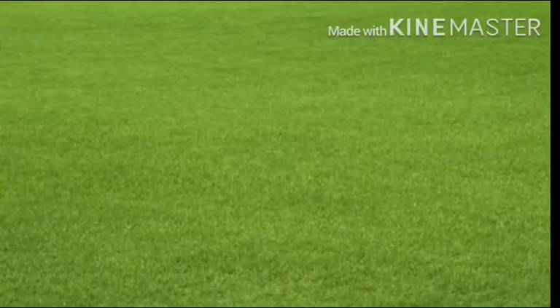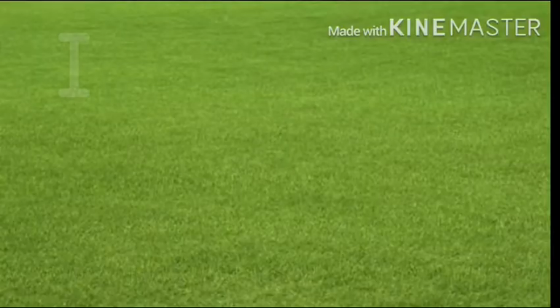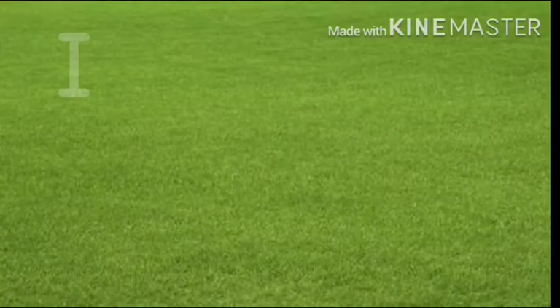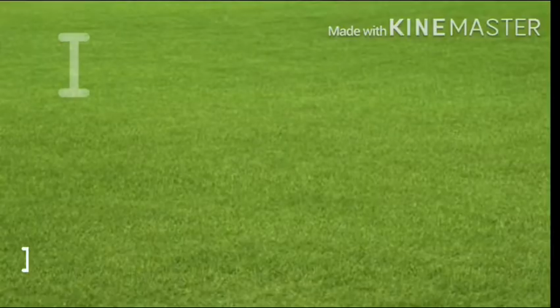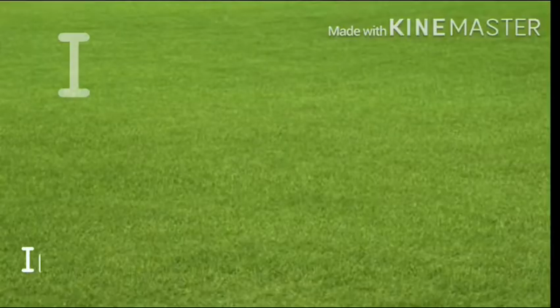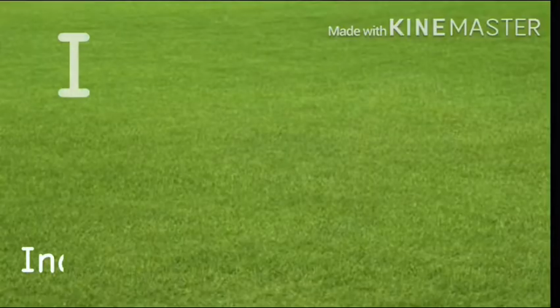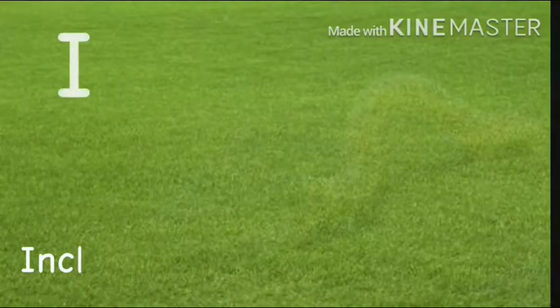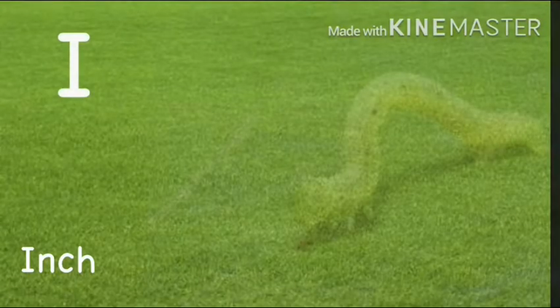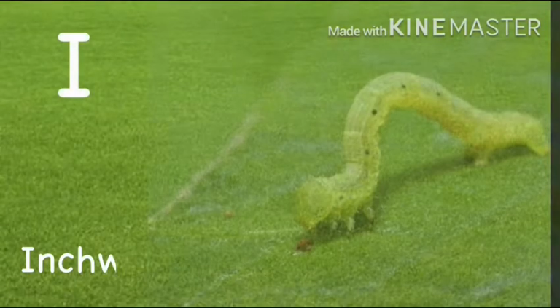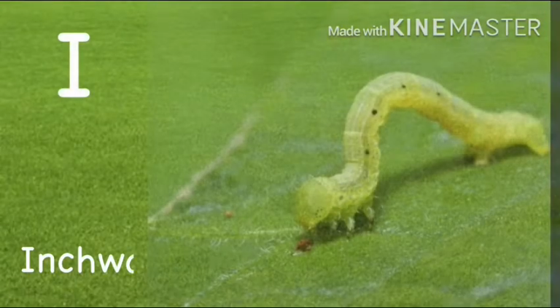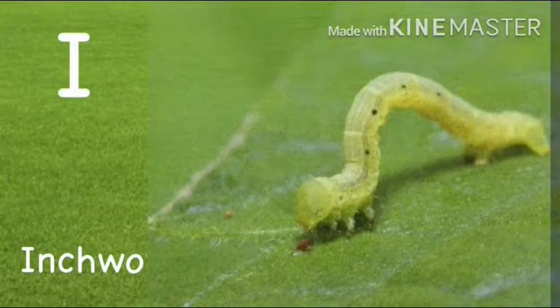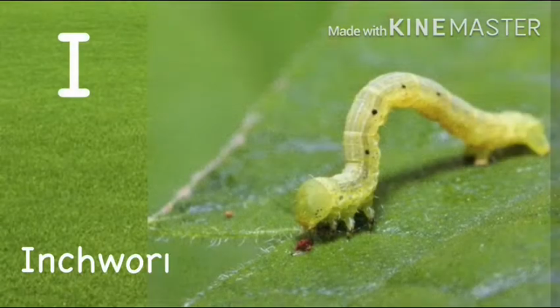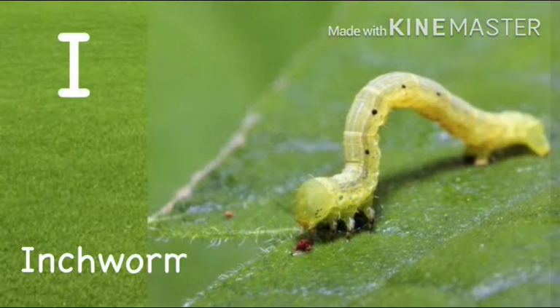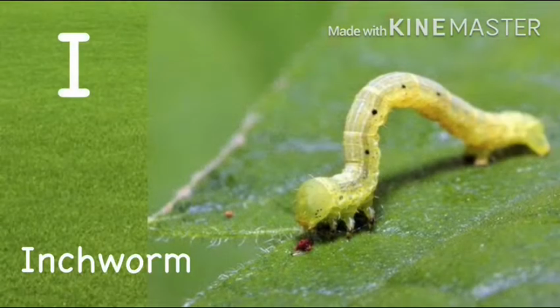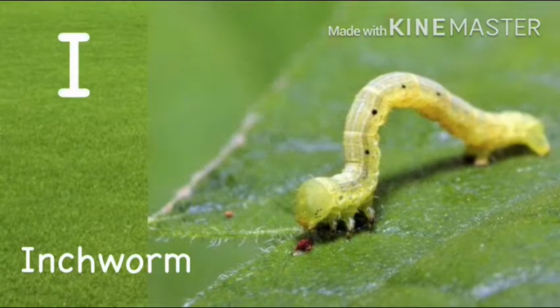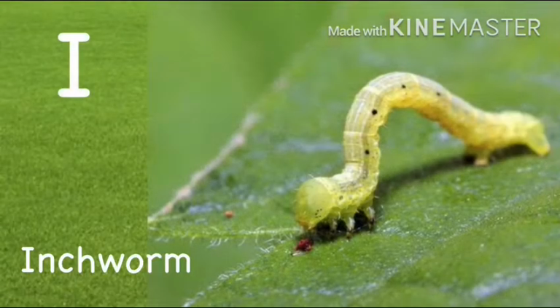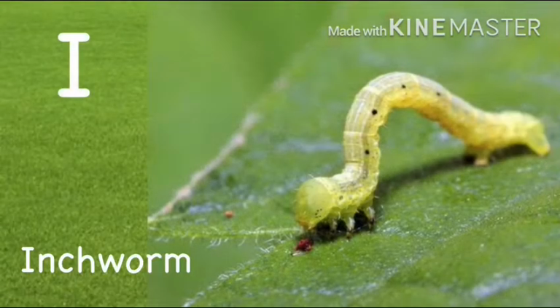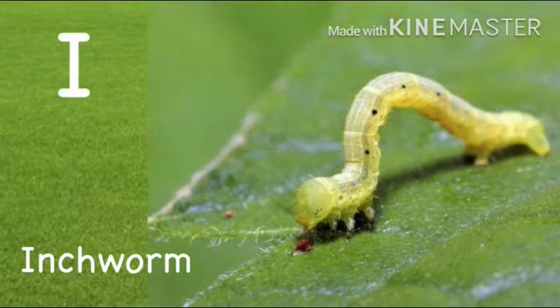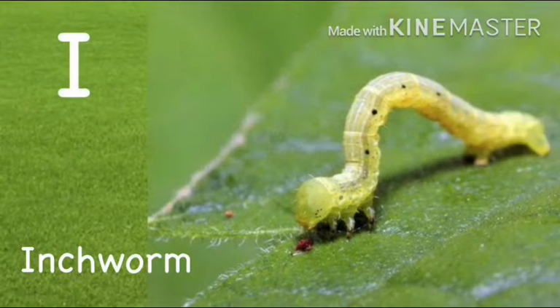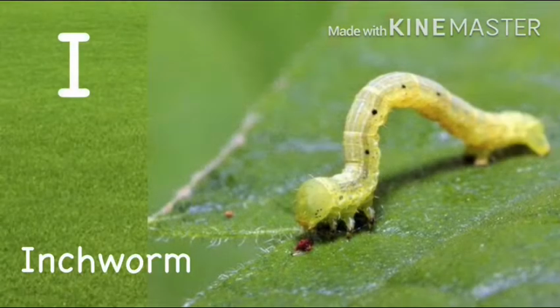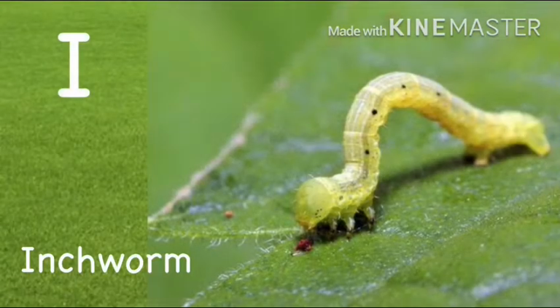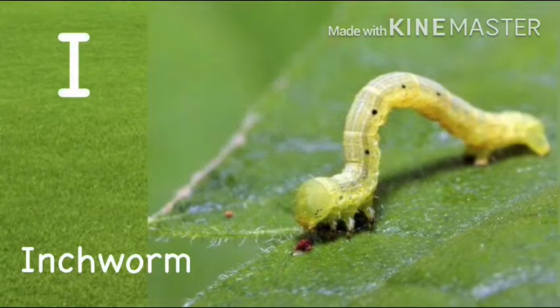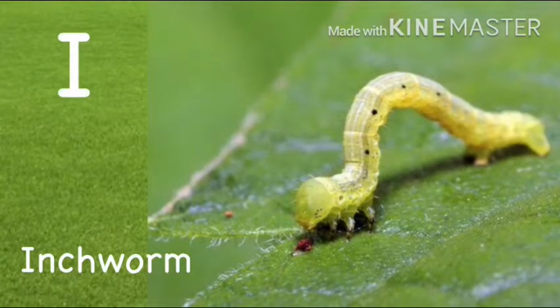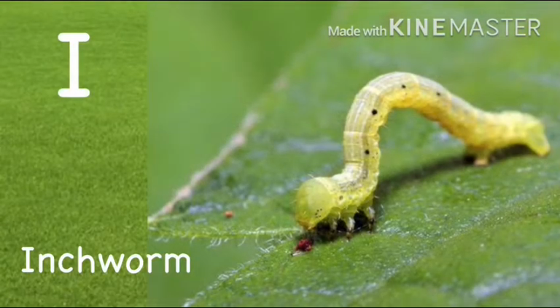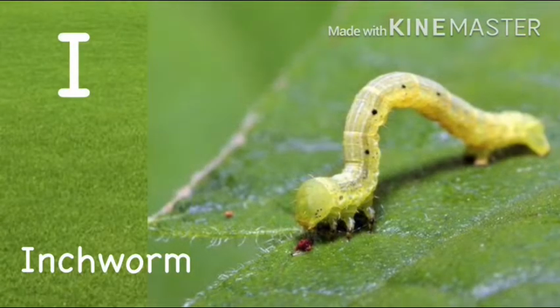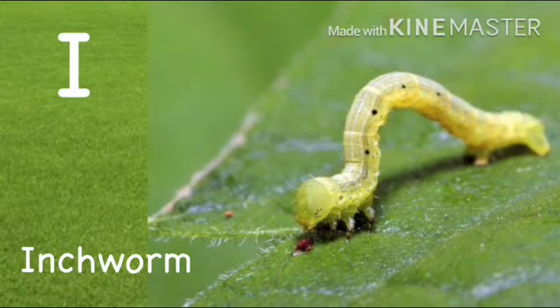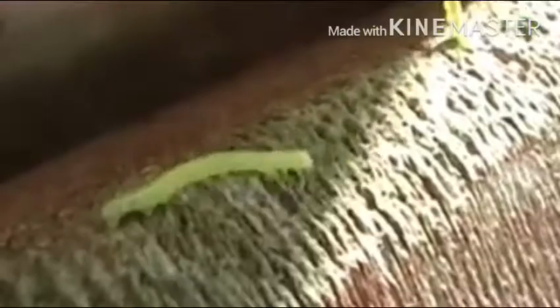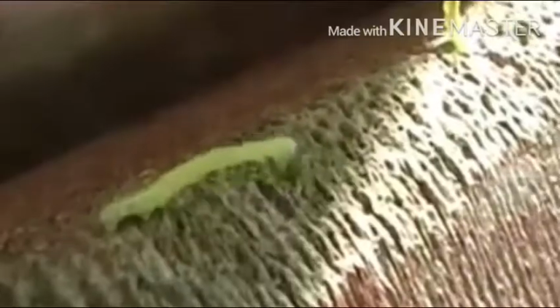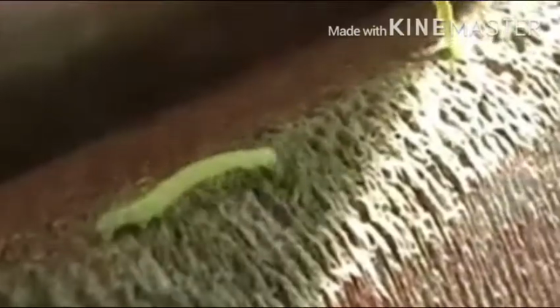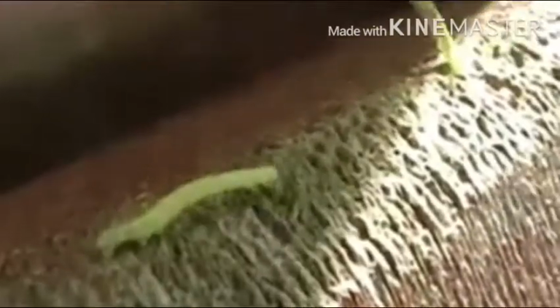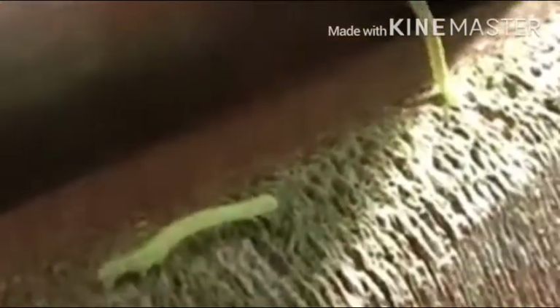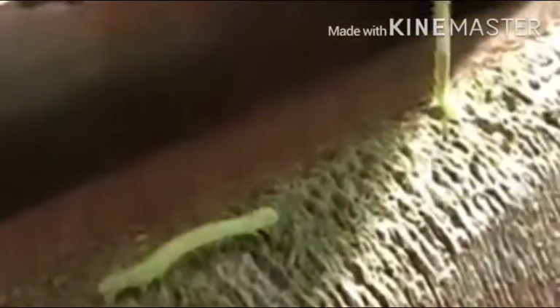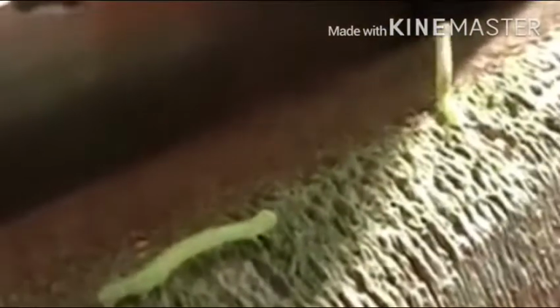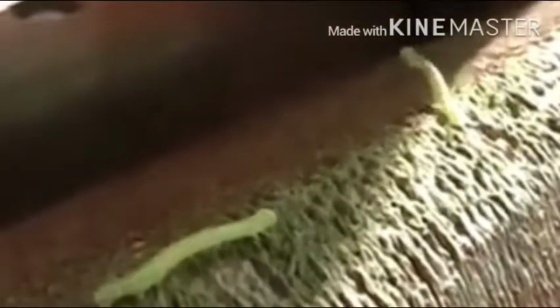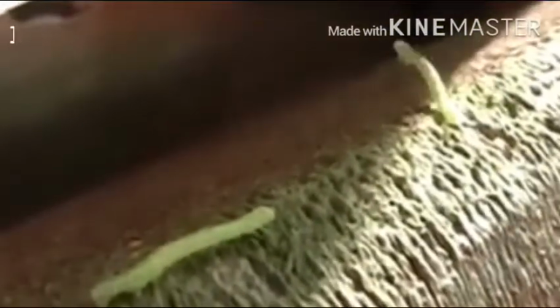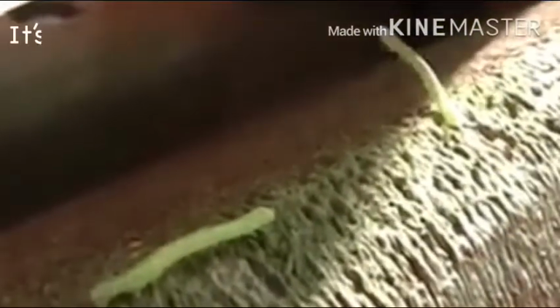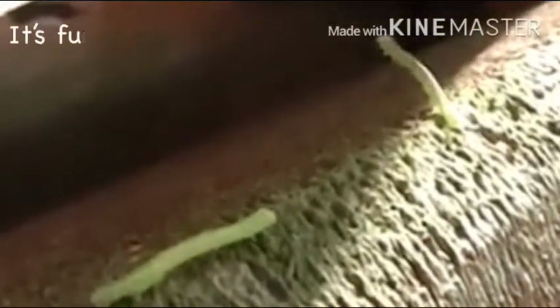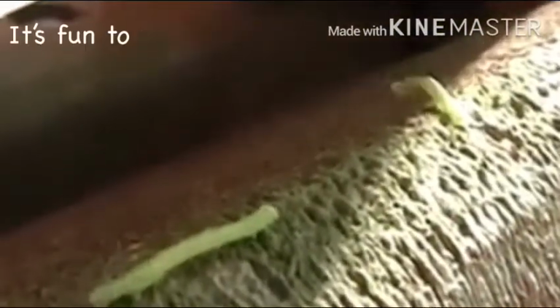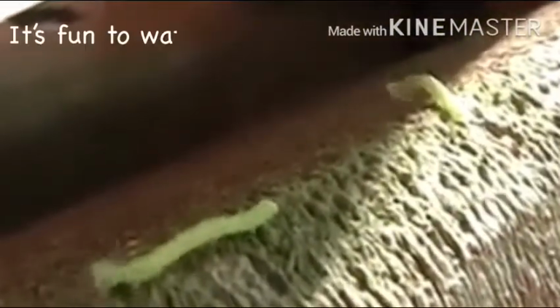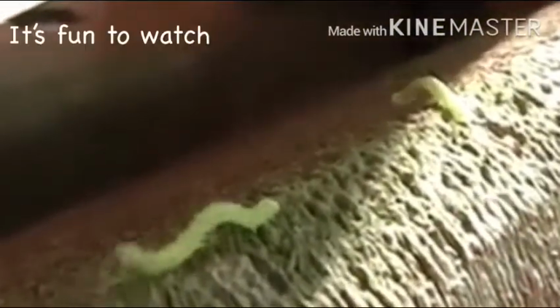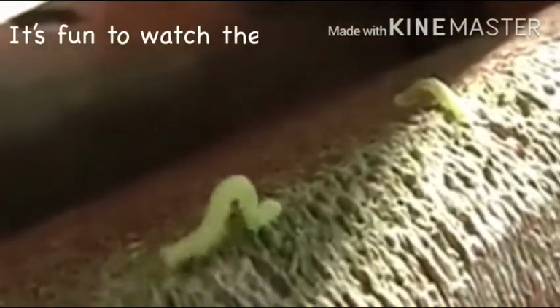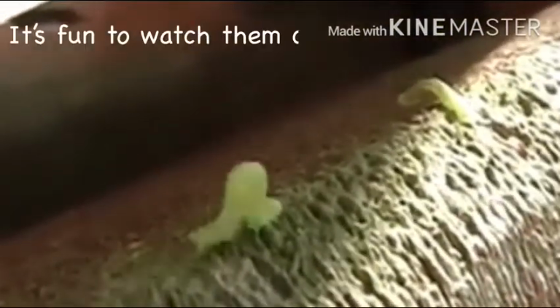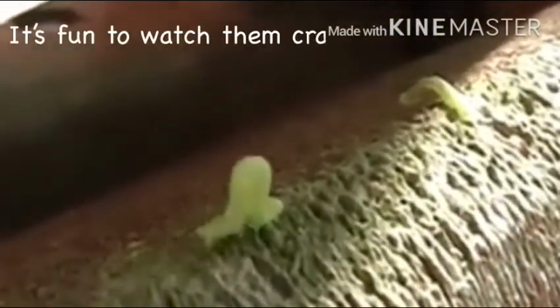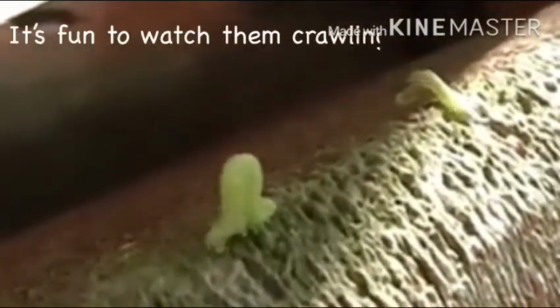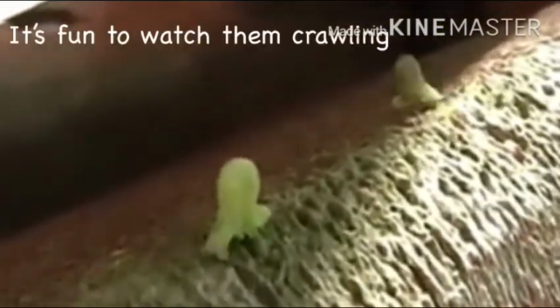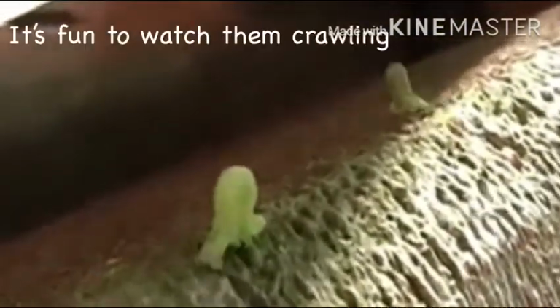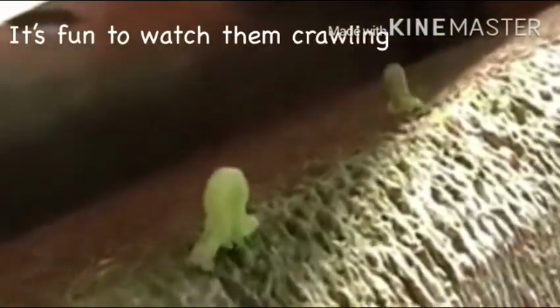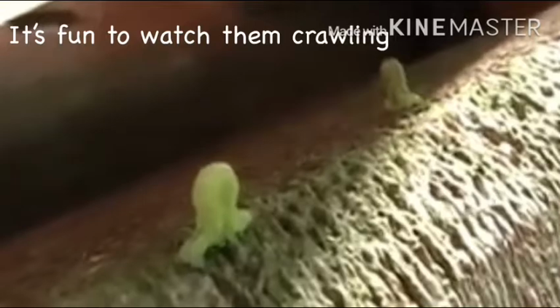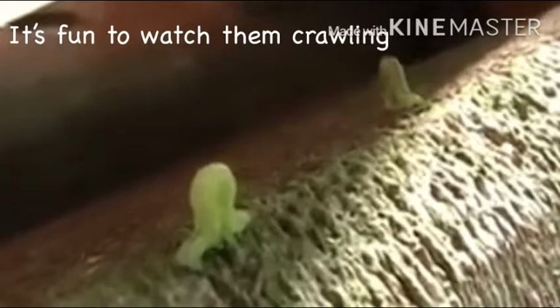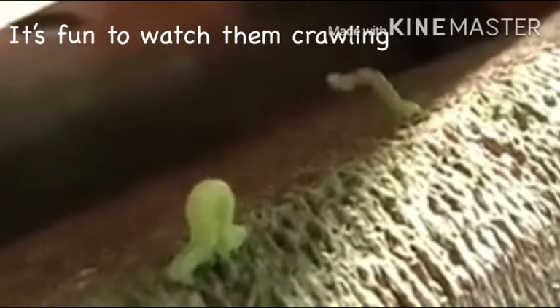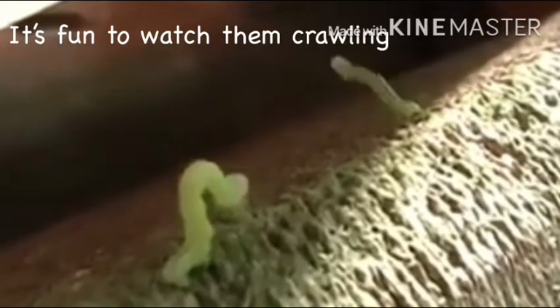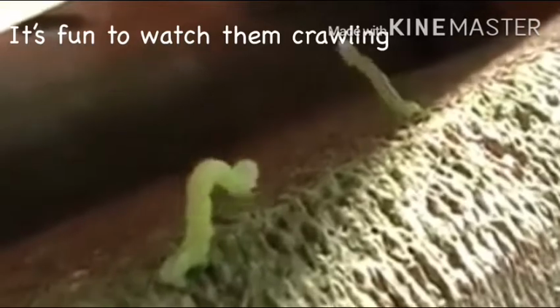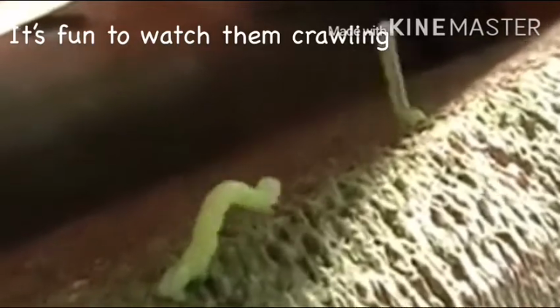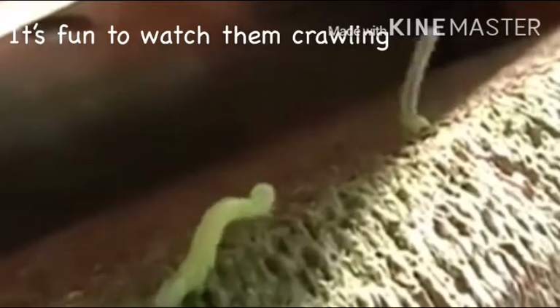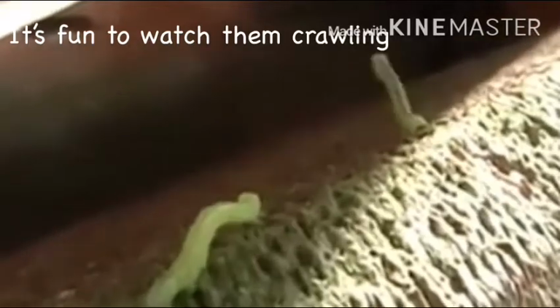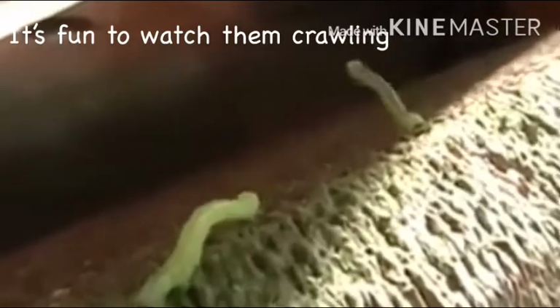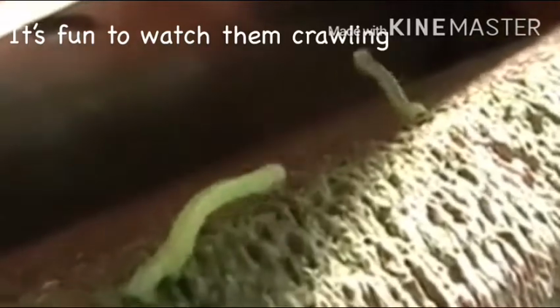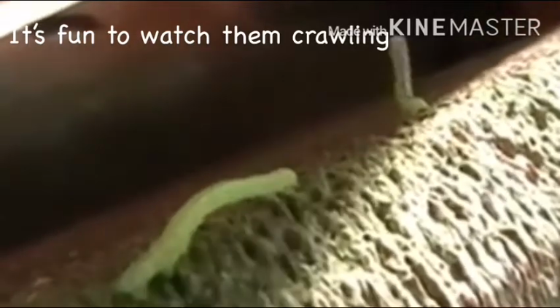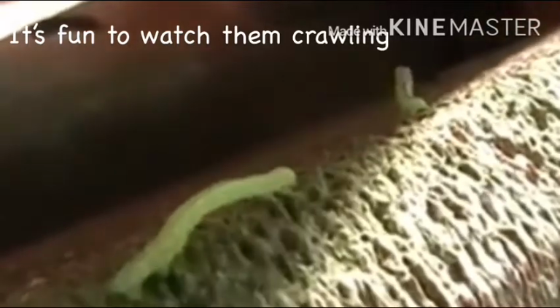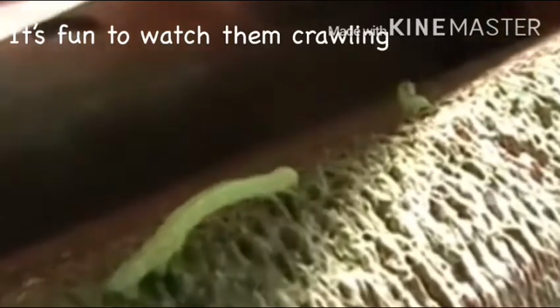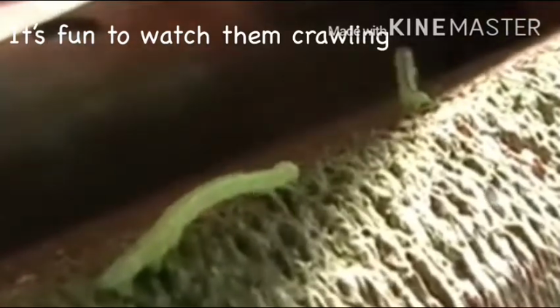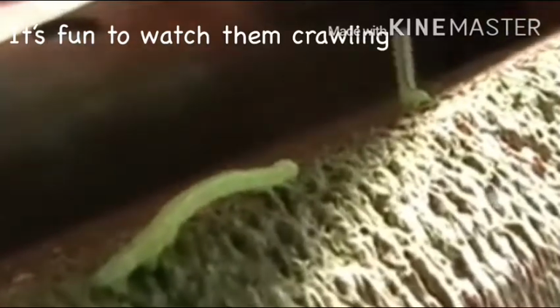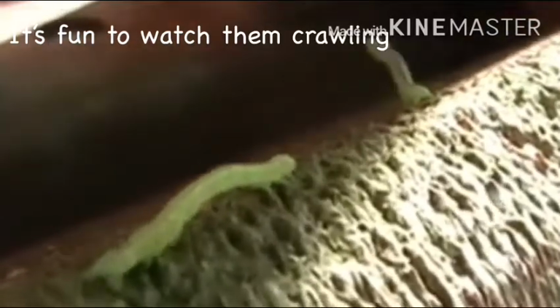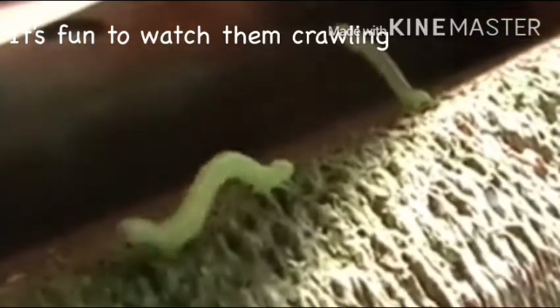I. Inchworm. It's fun to watch them crawling.